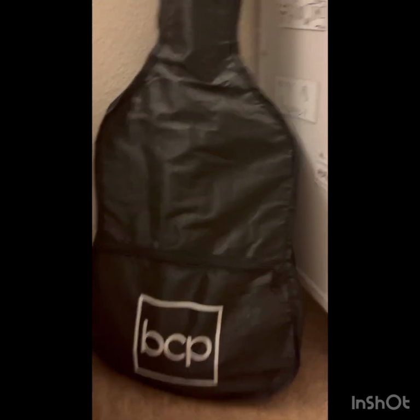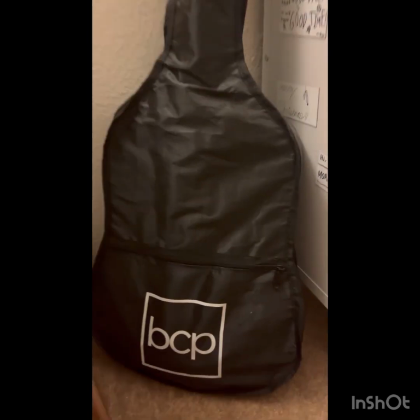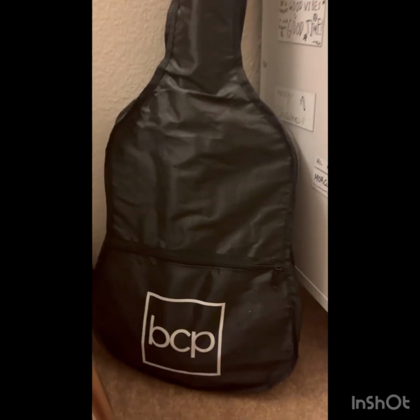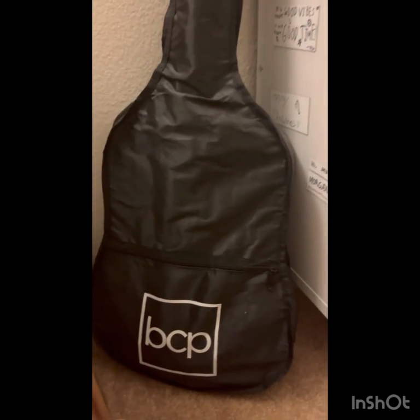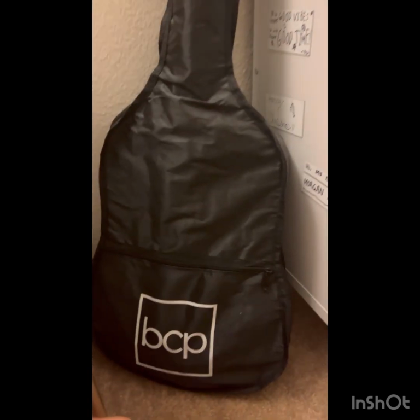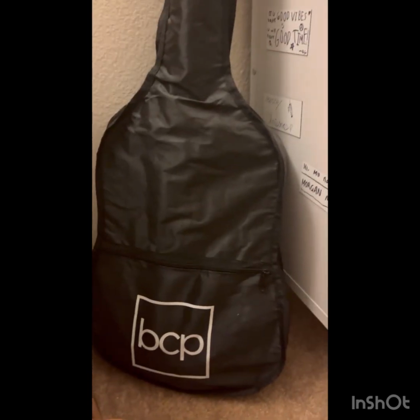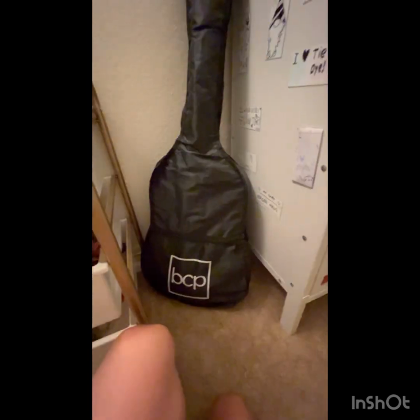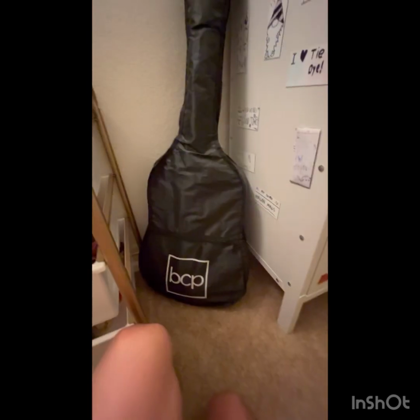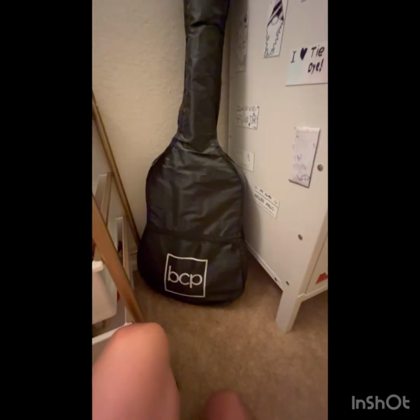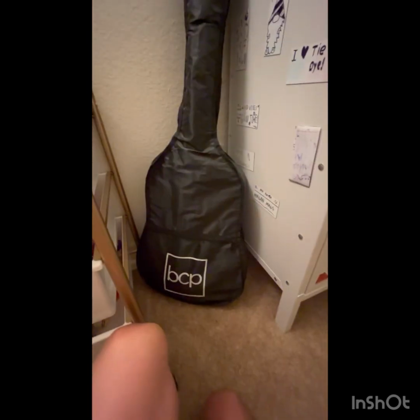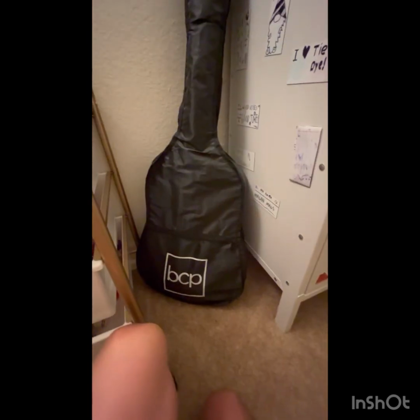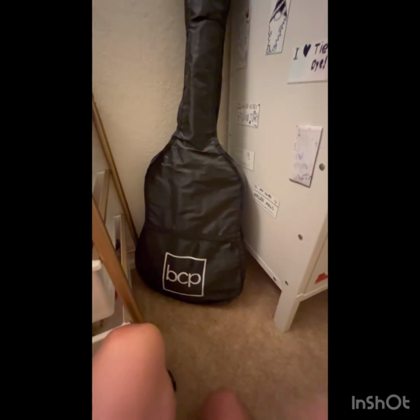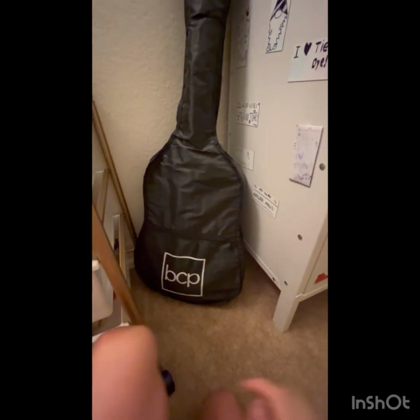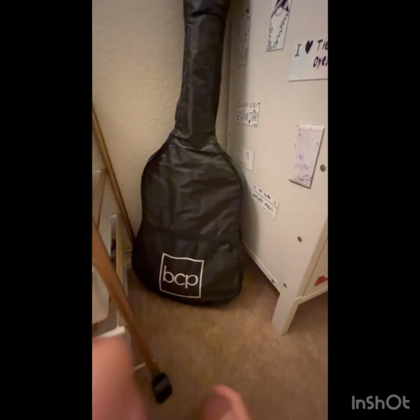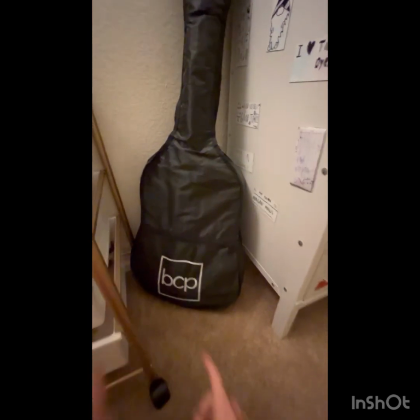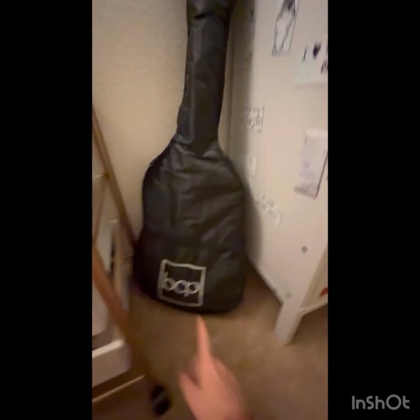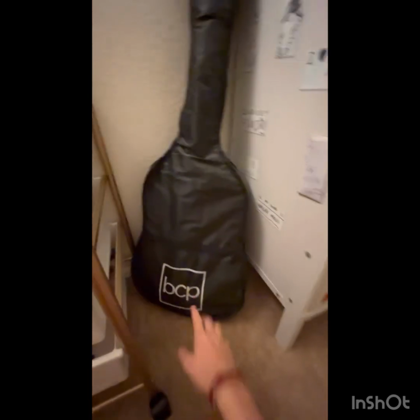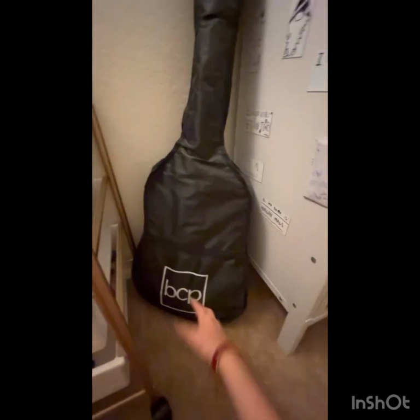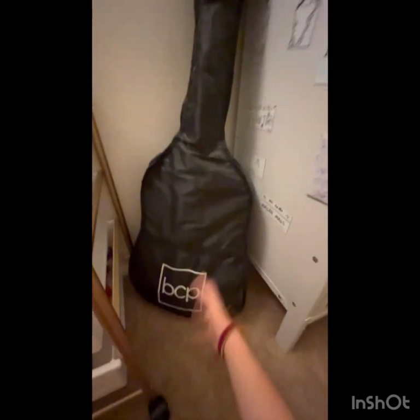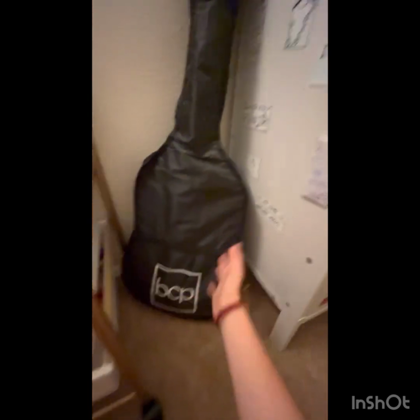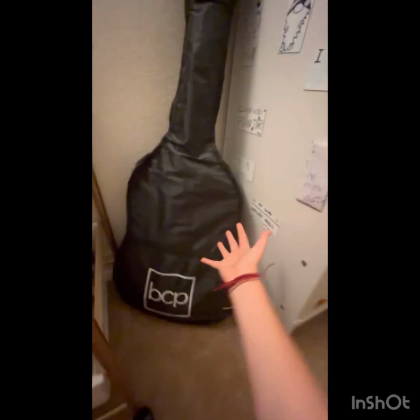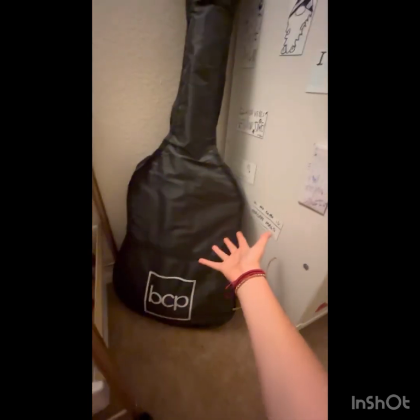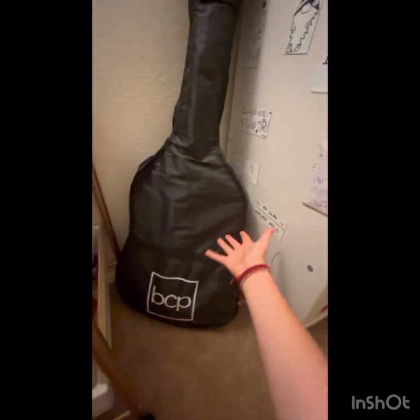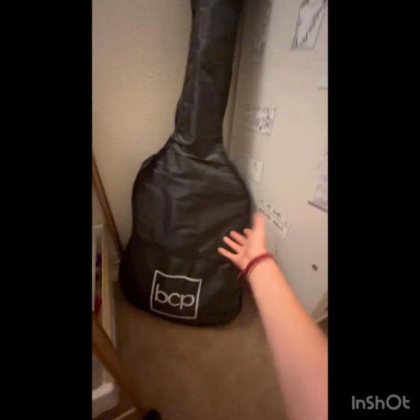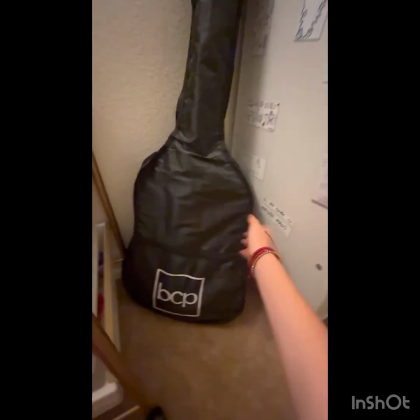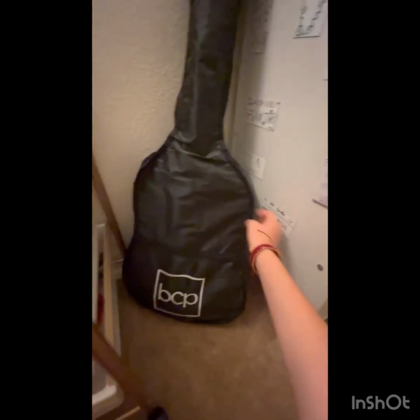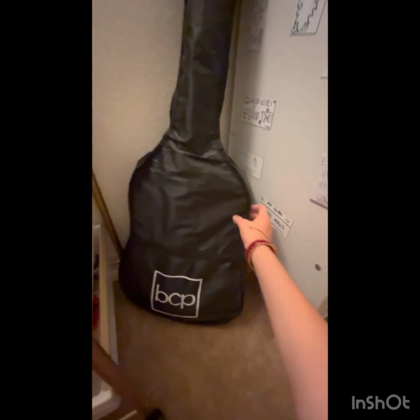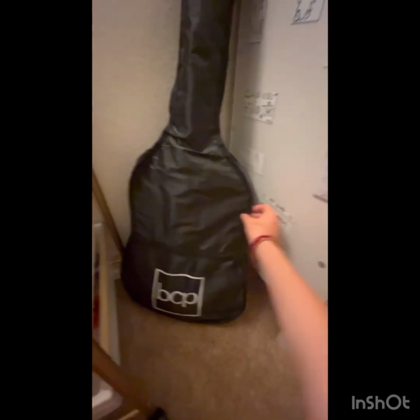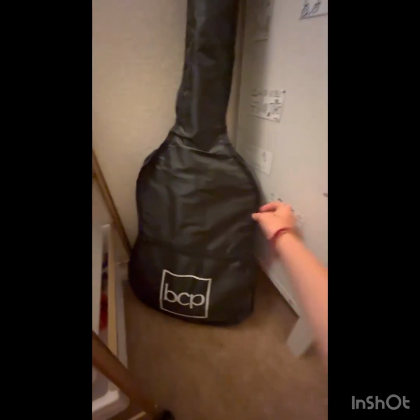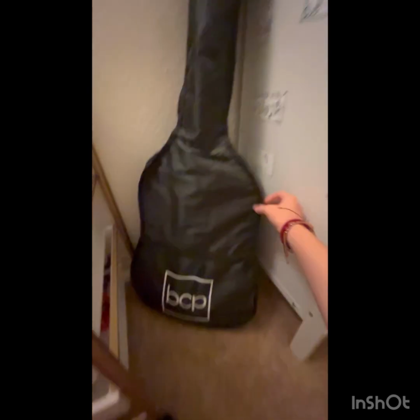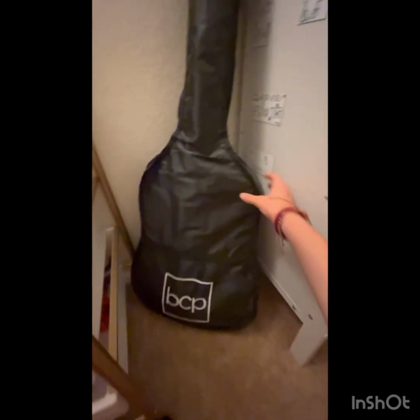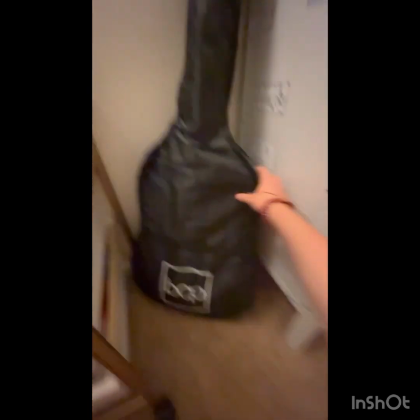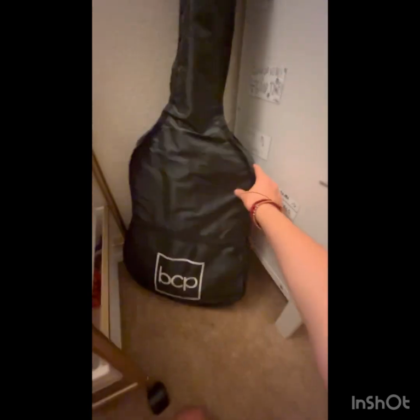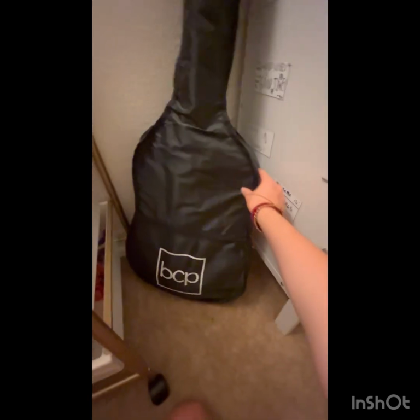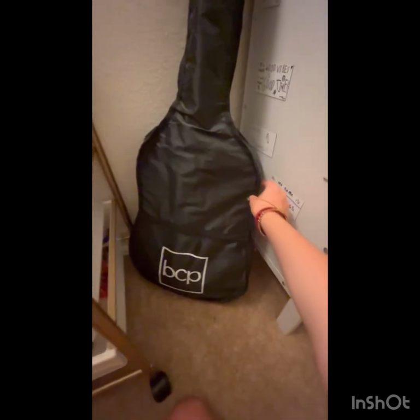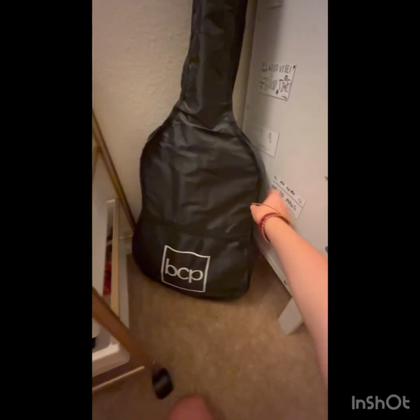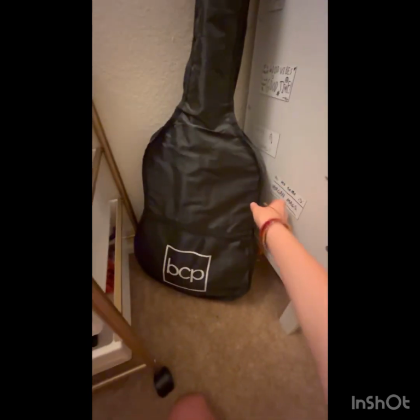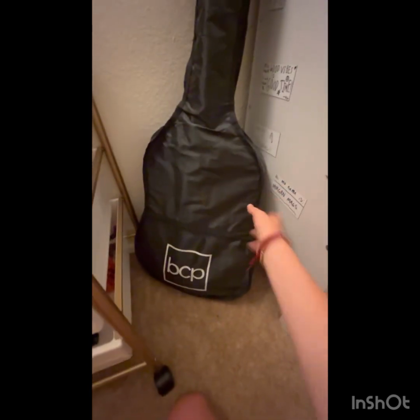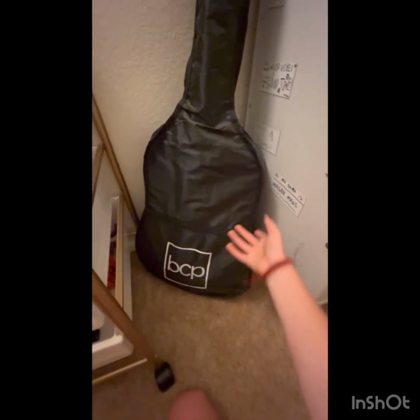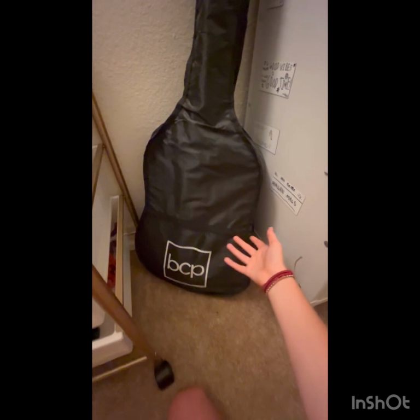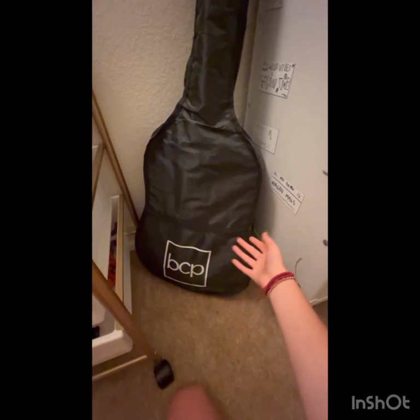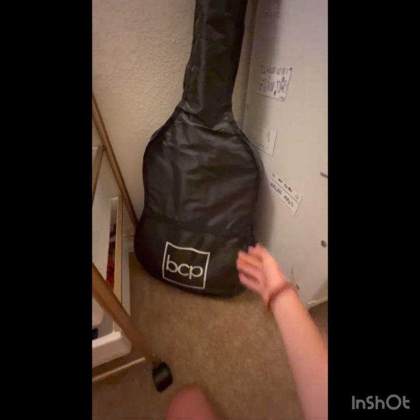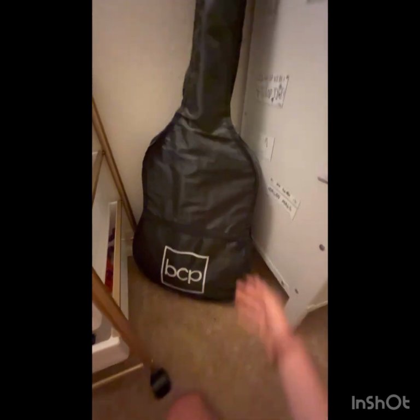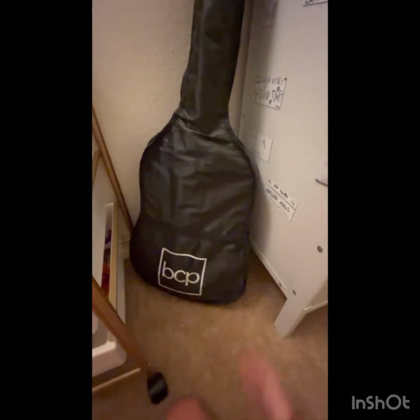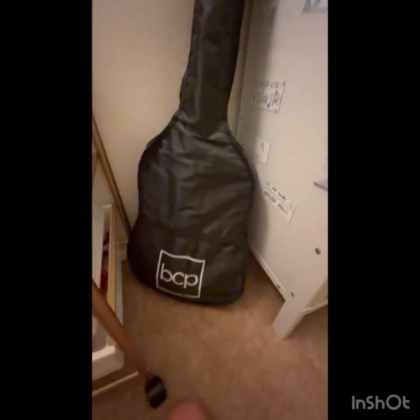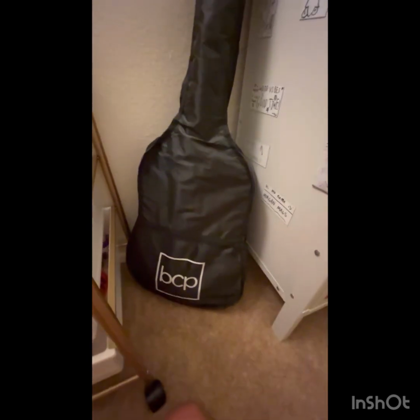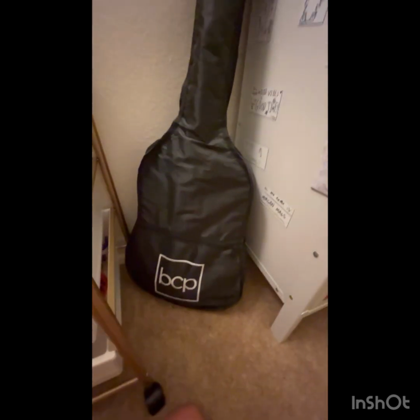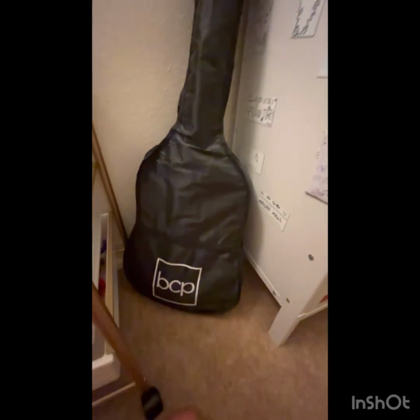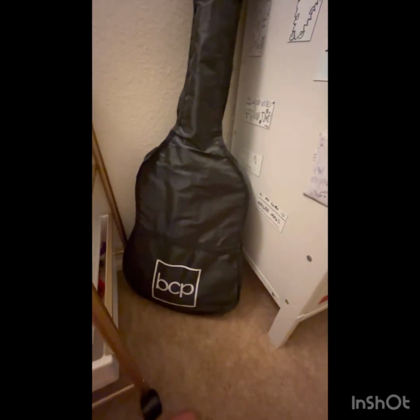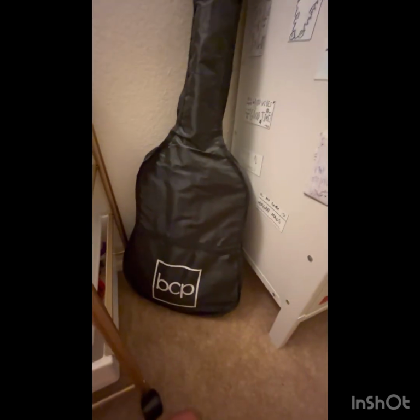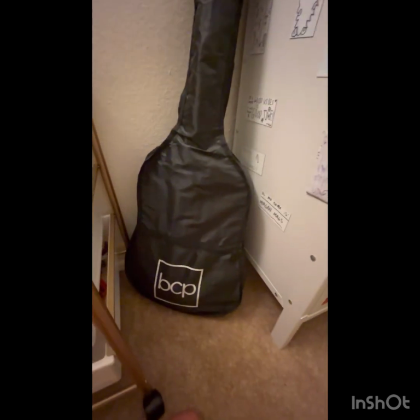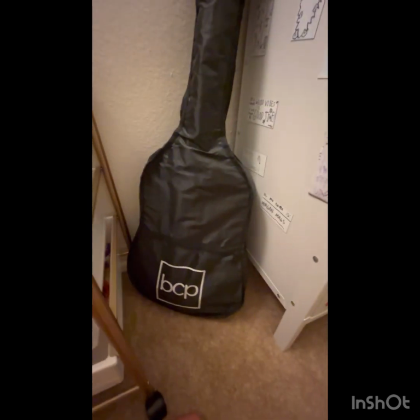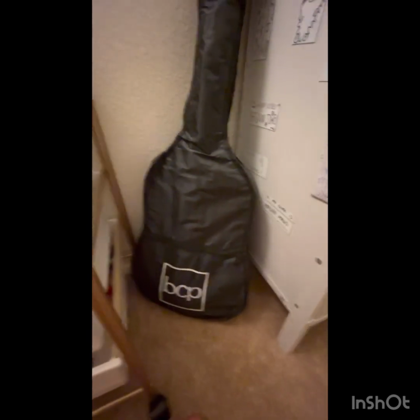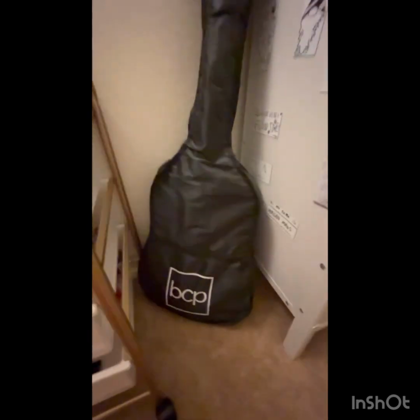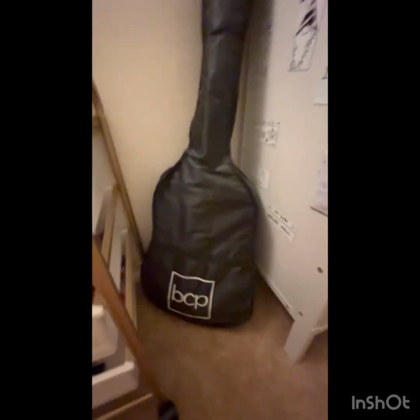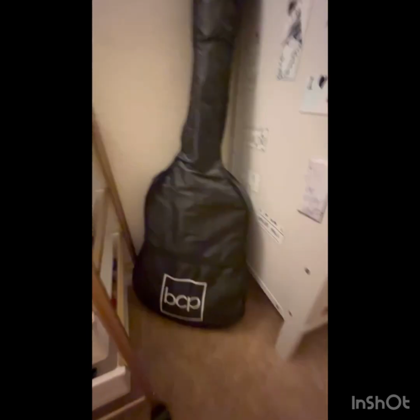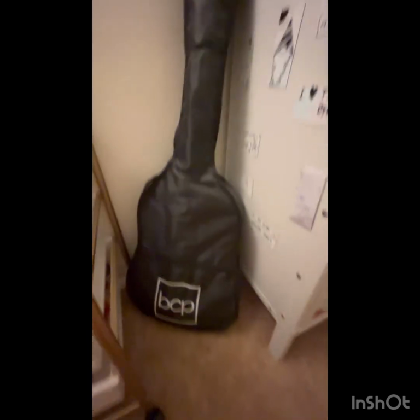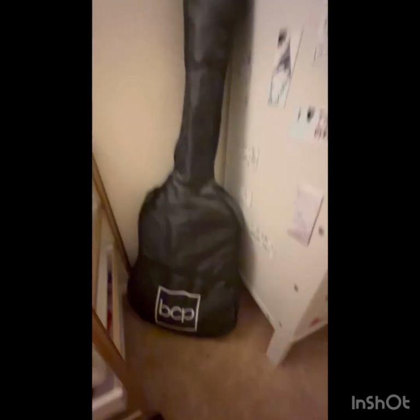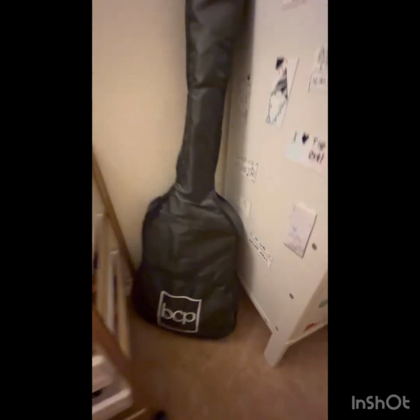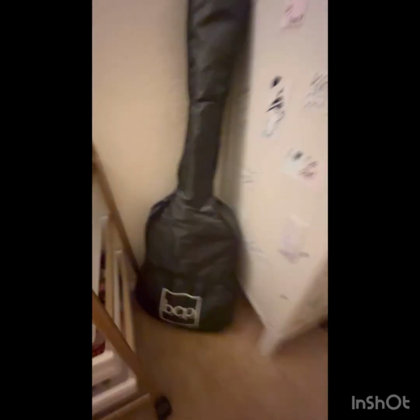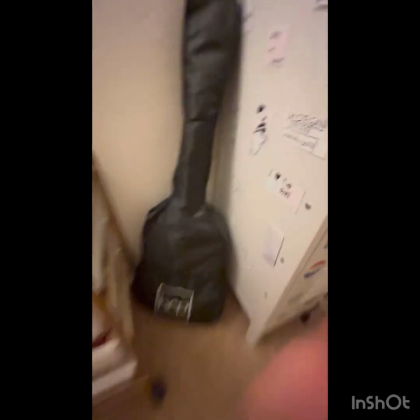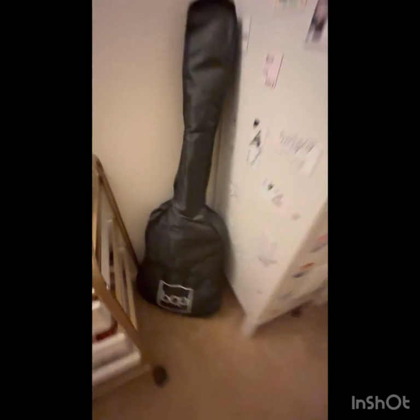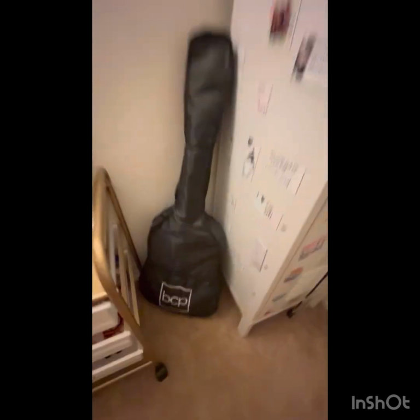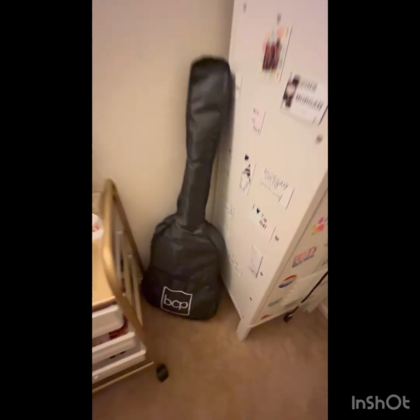Back to my guitar — so this is my guitar. It's kind of like a mint green inside. It's pretty cute, so yeah.